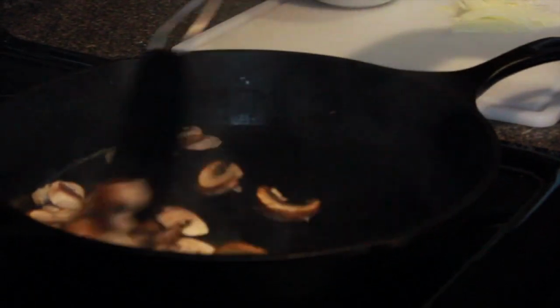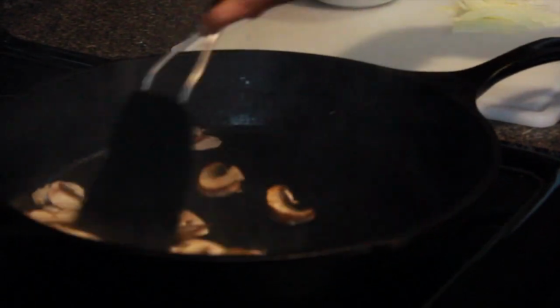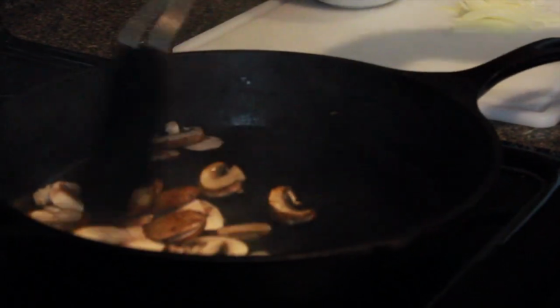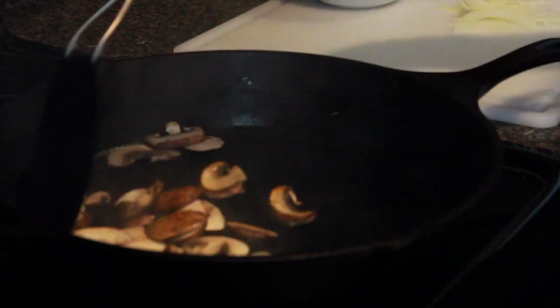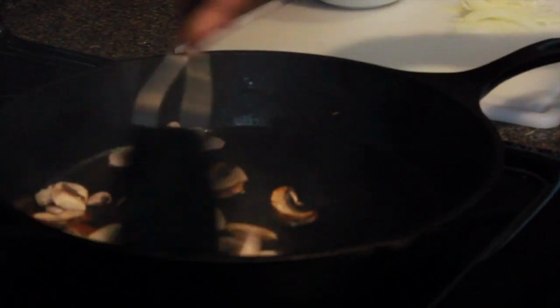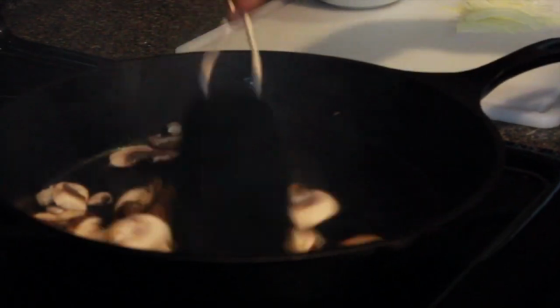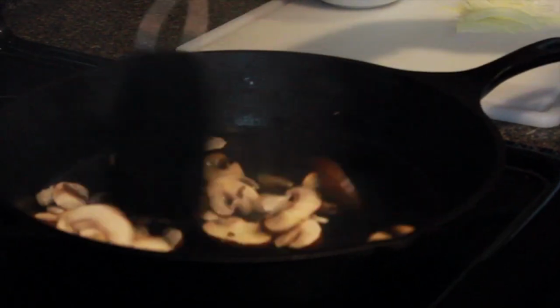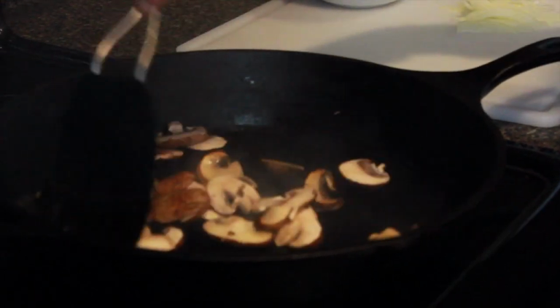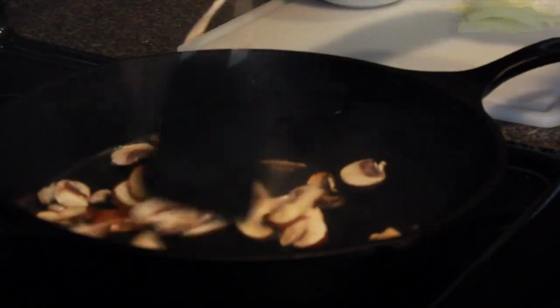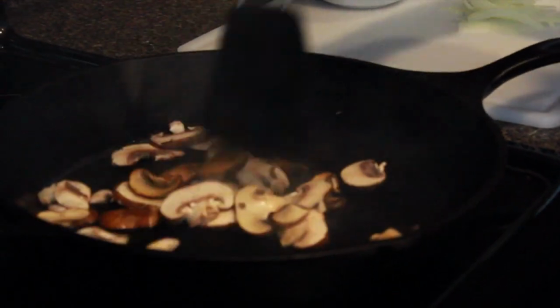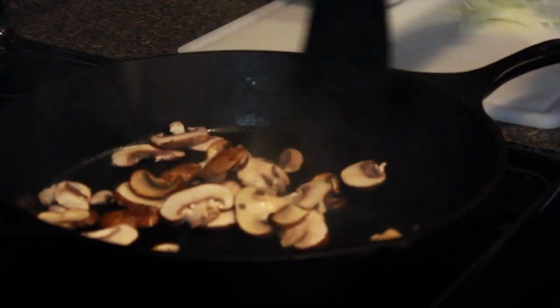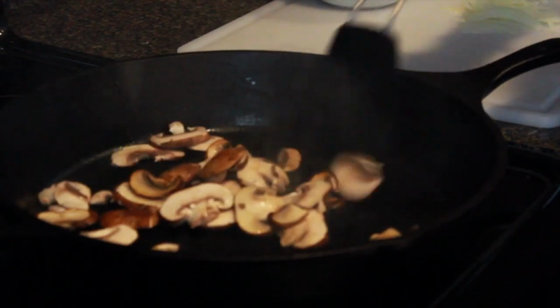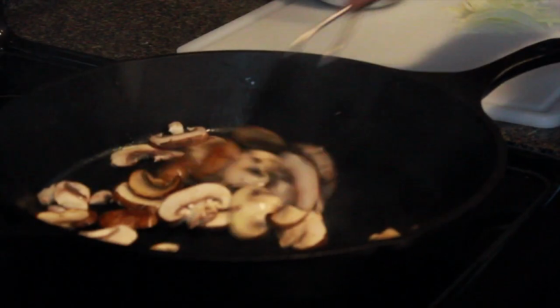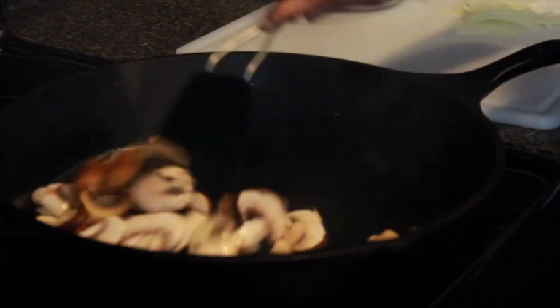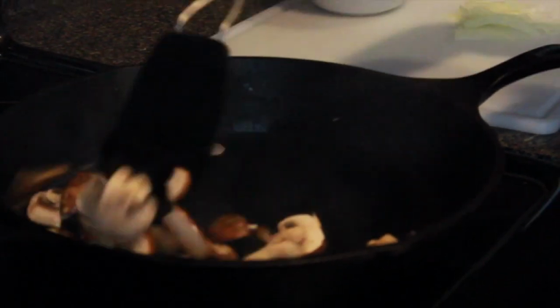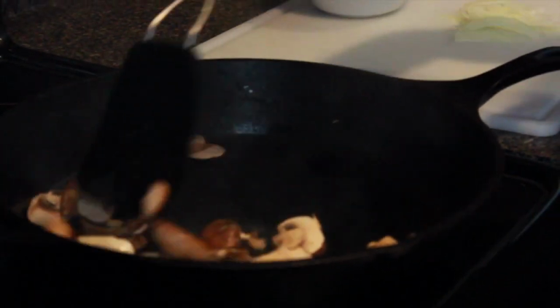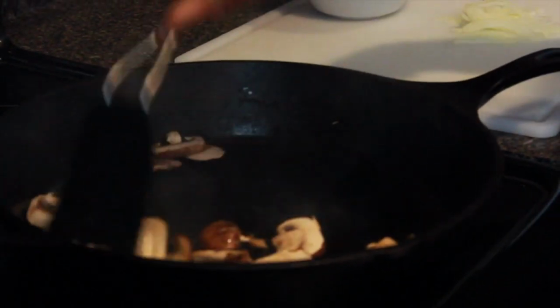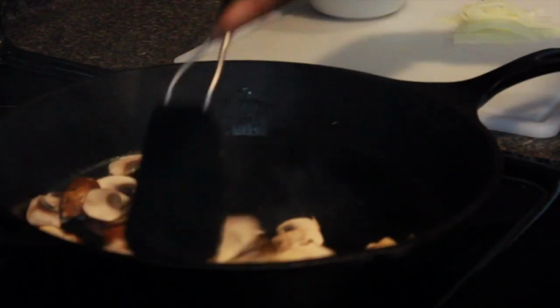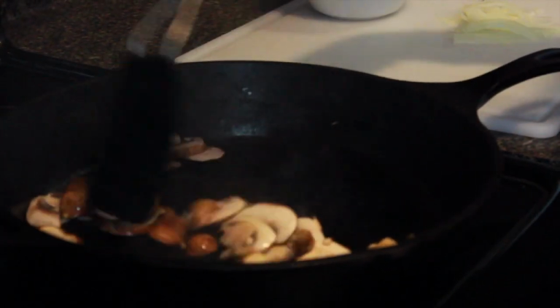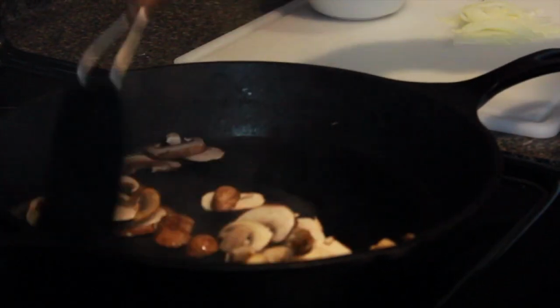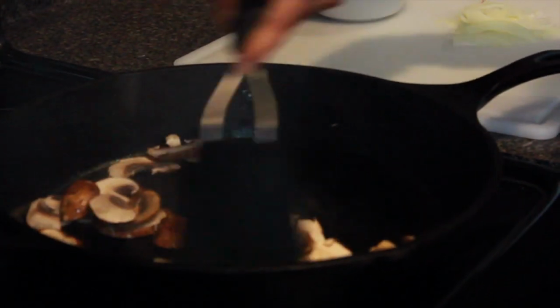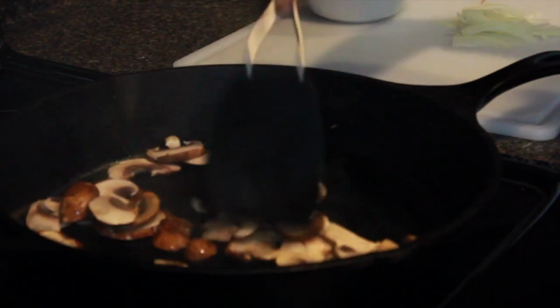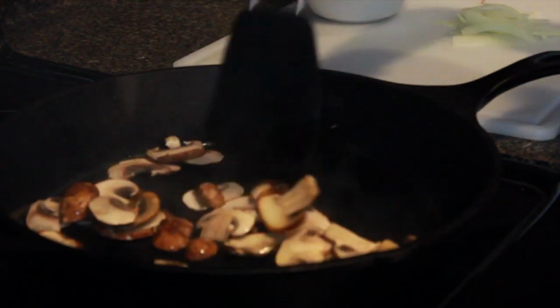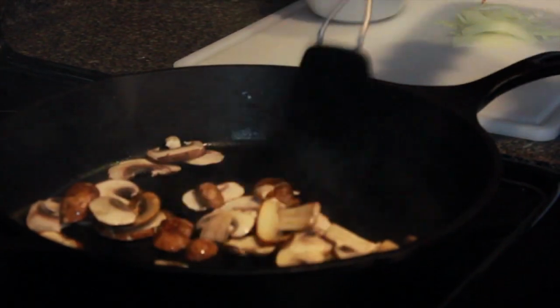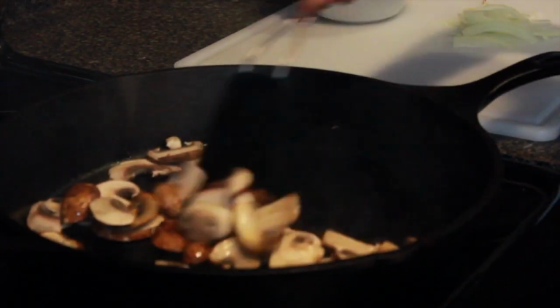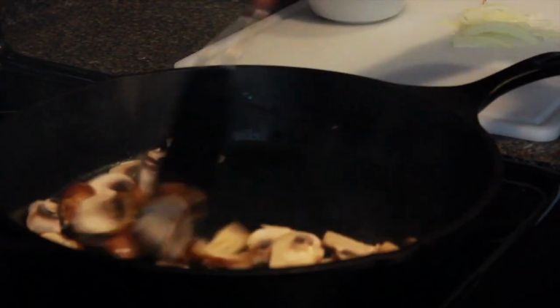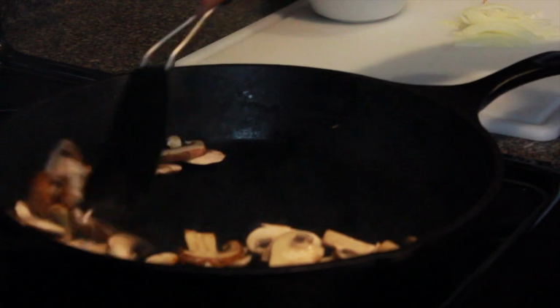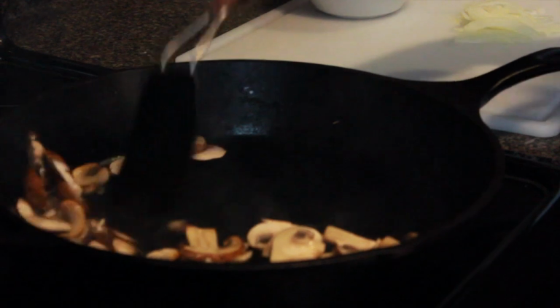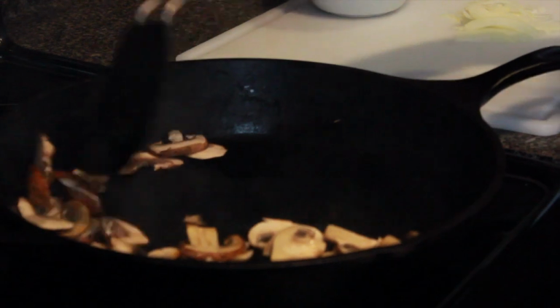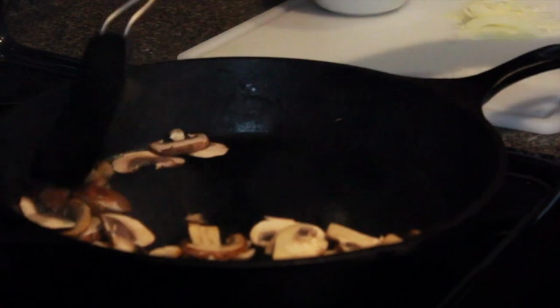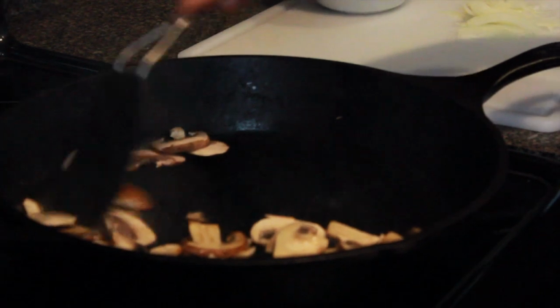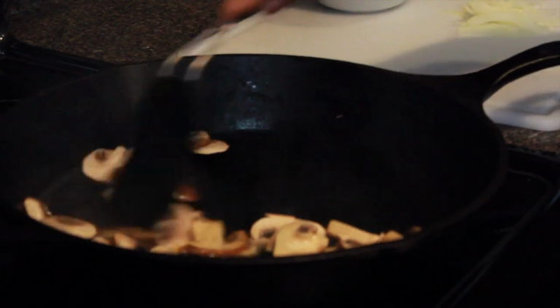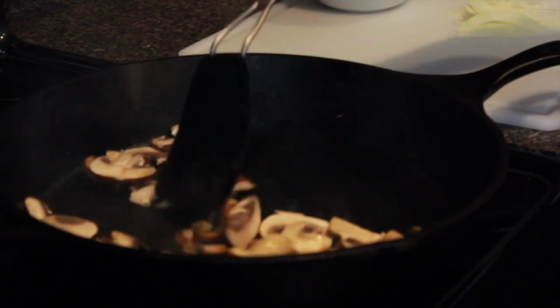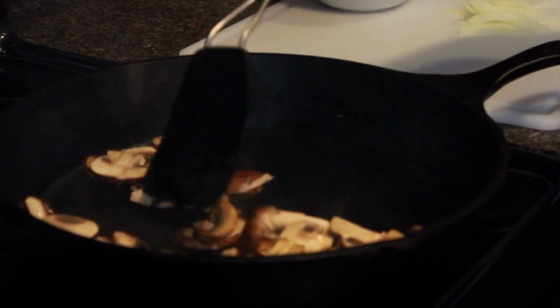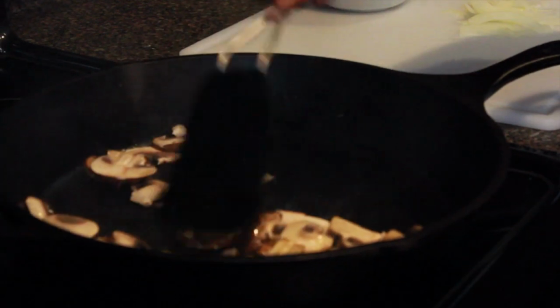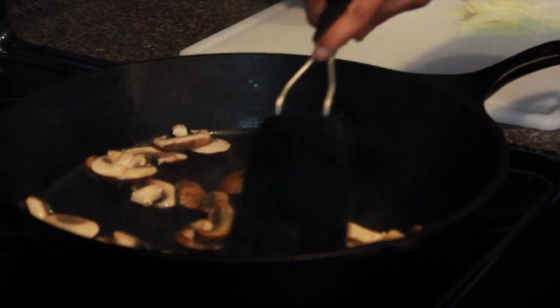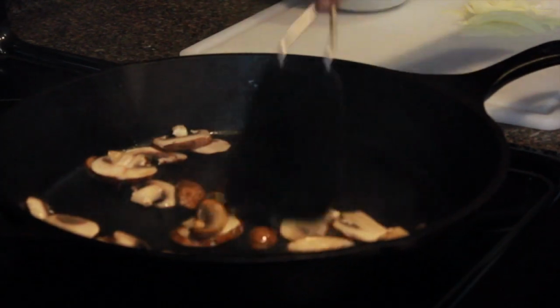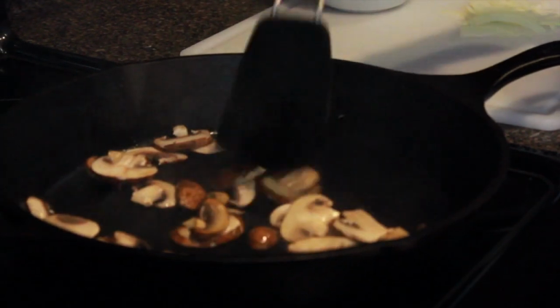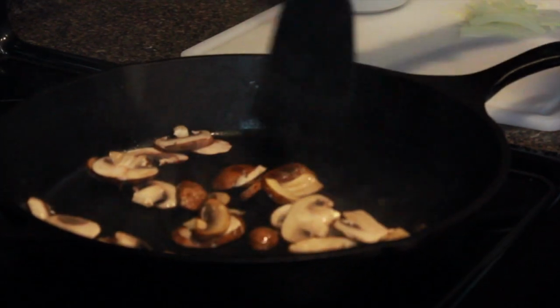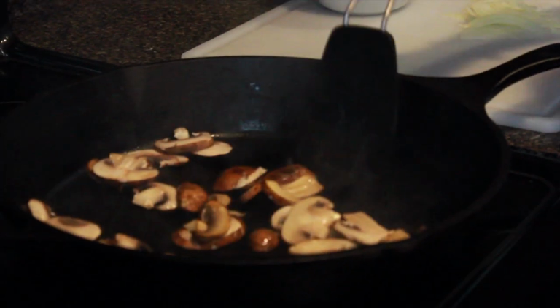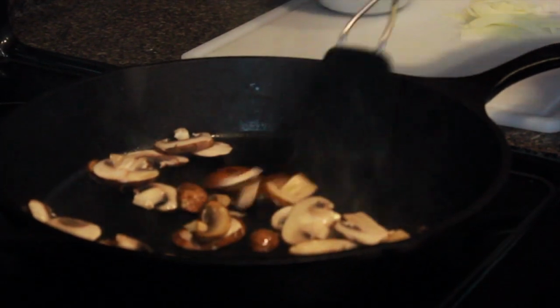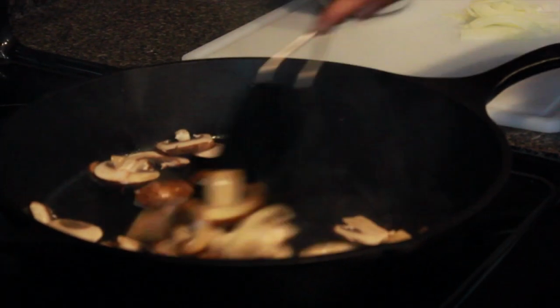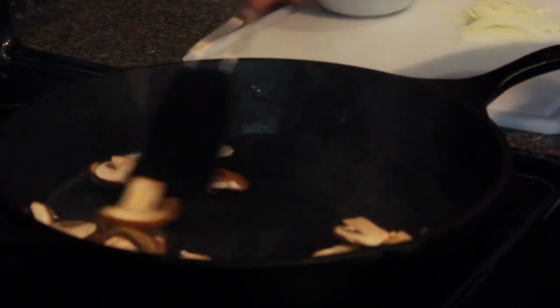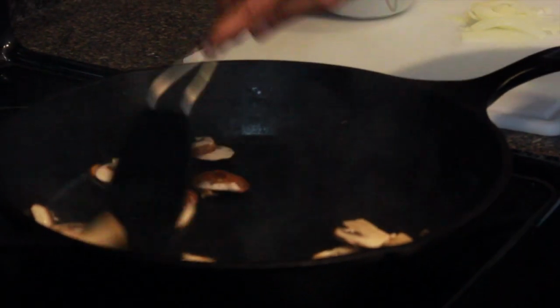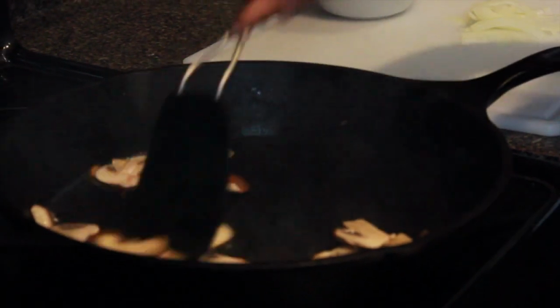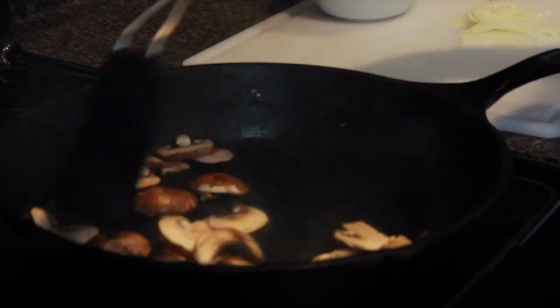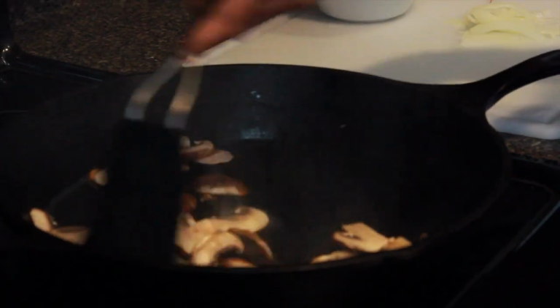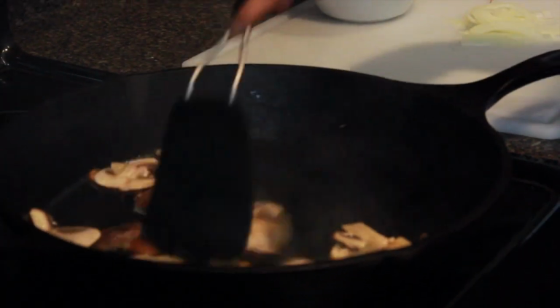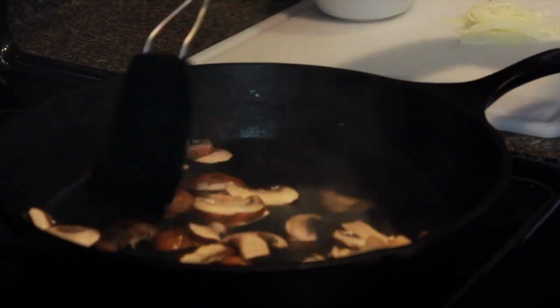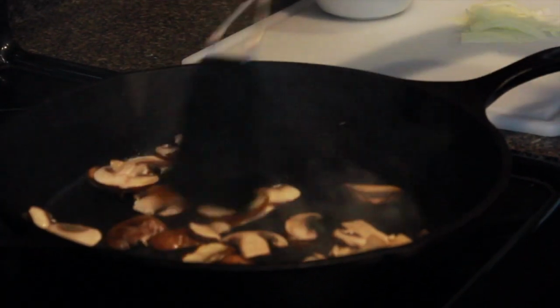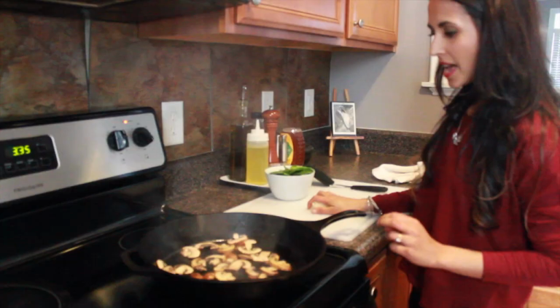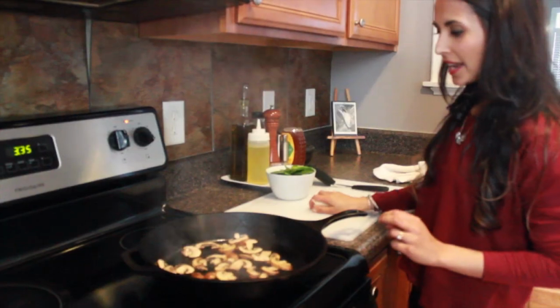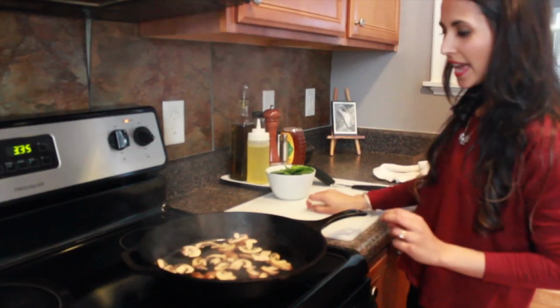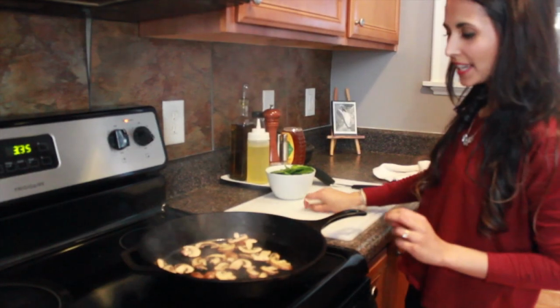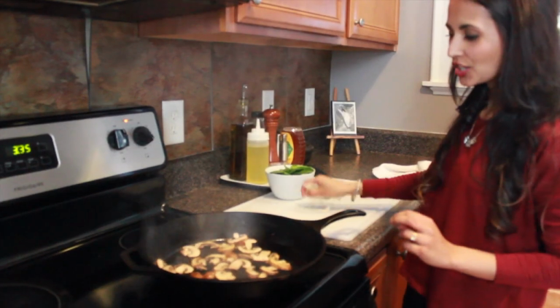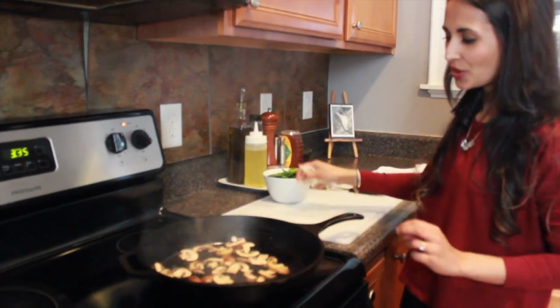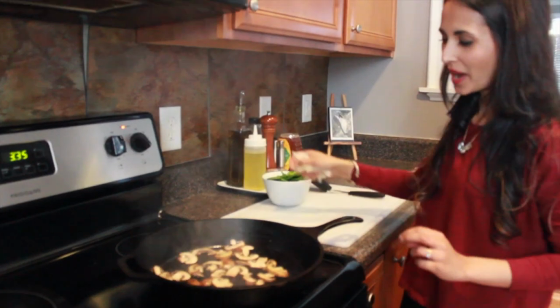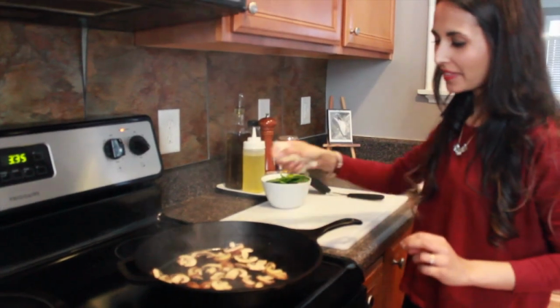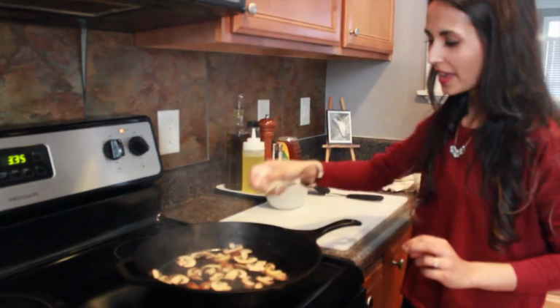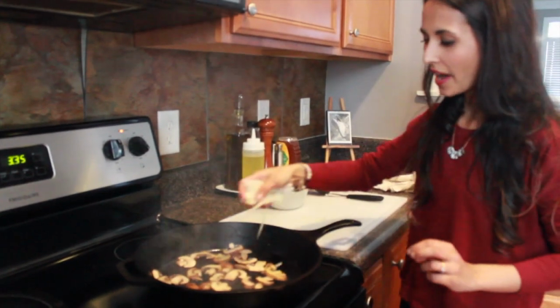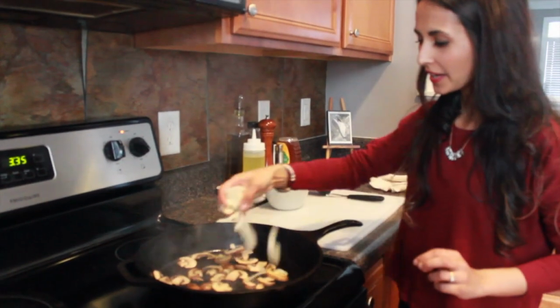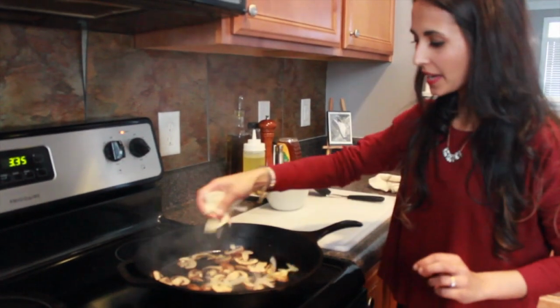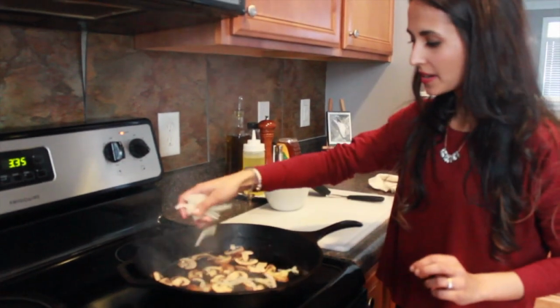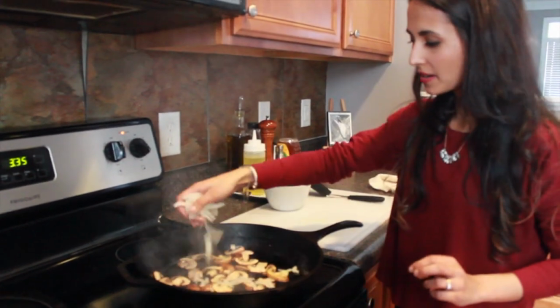If you cook it on really high heat, it won't get soggy — and do not salt it until the end. Next, you add the onions.